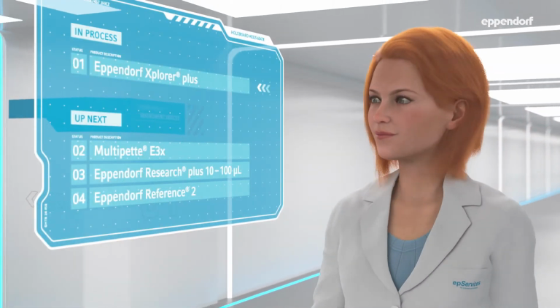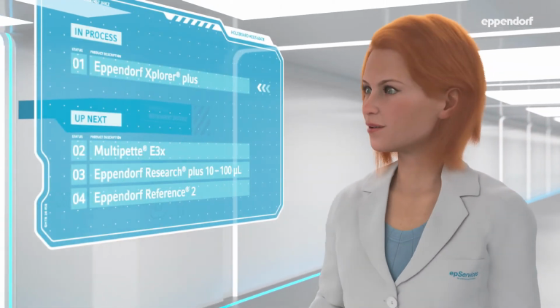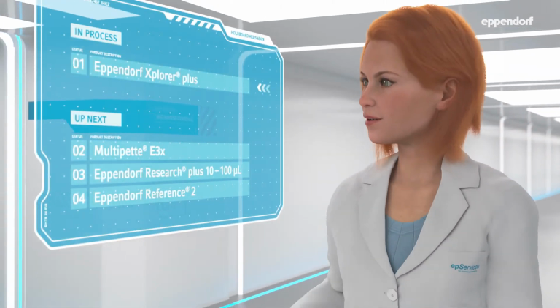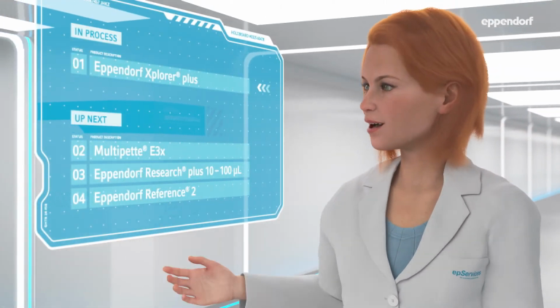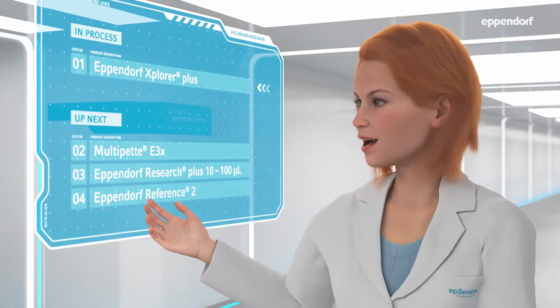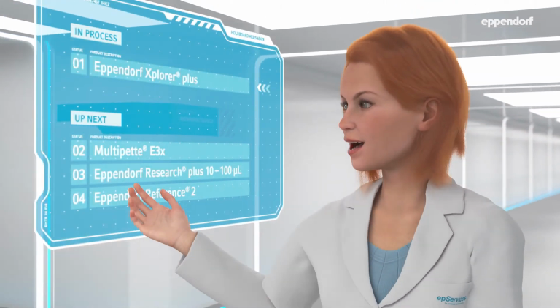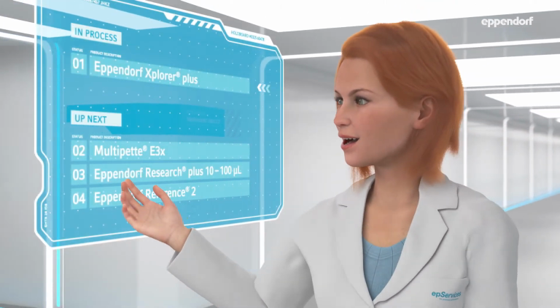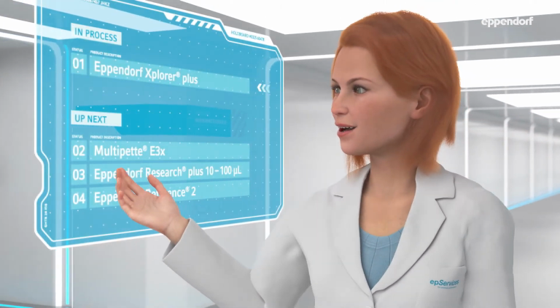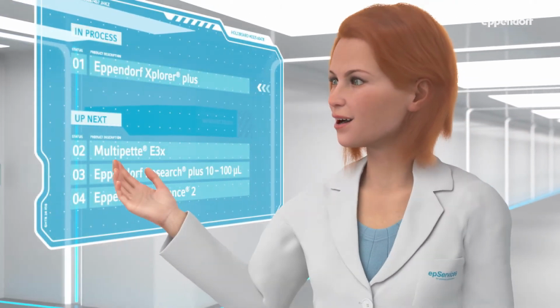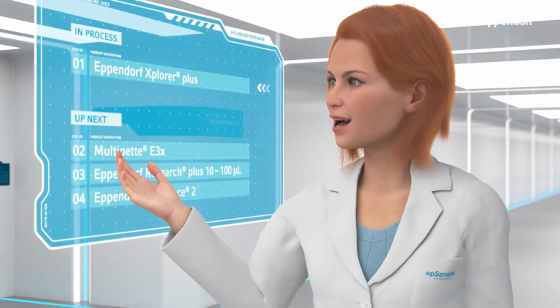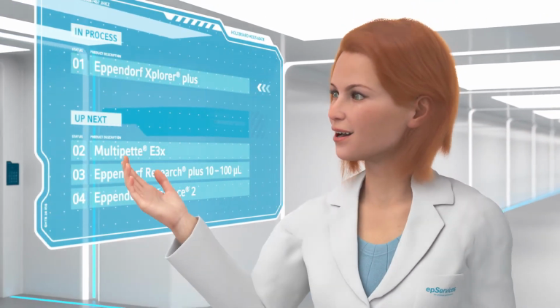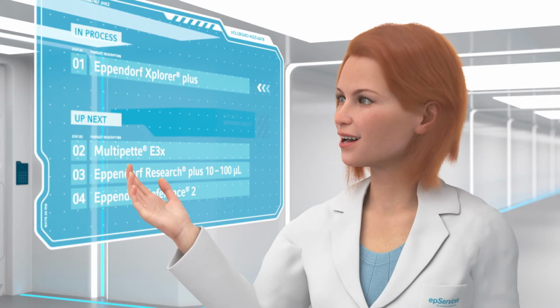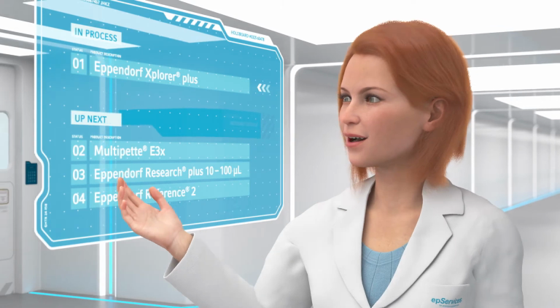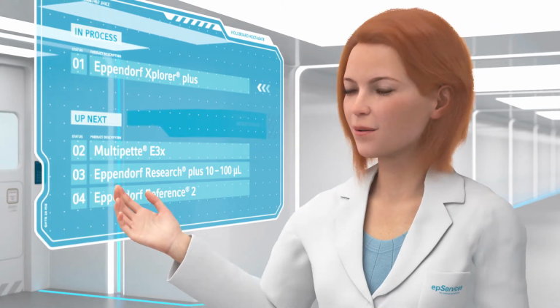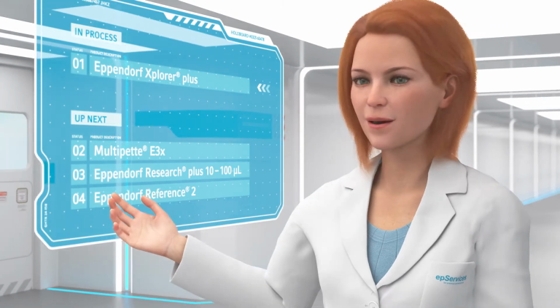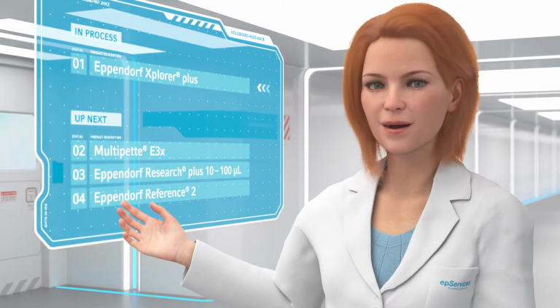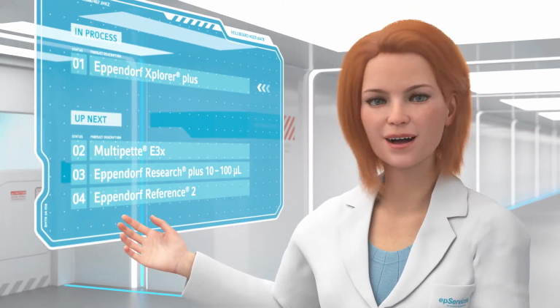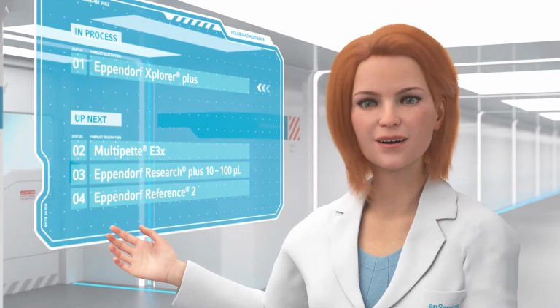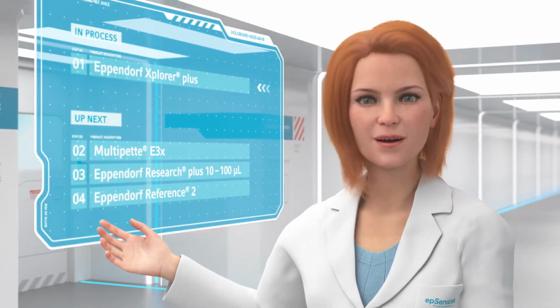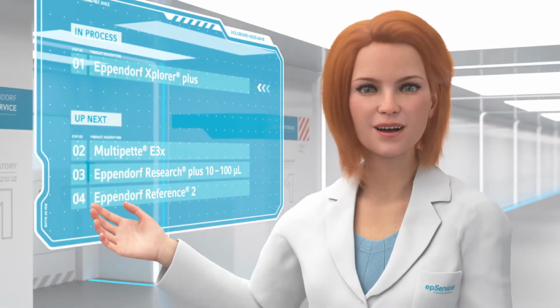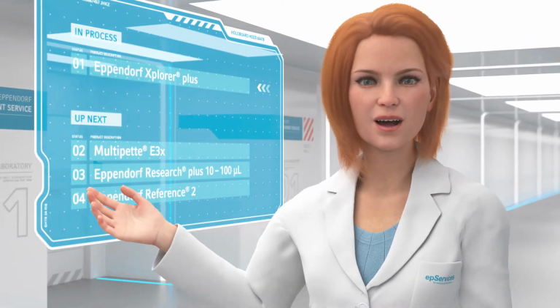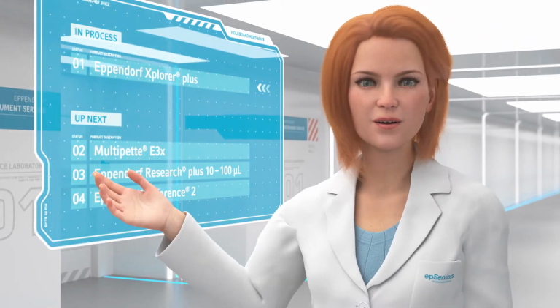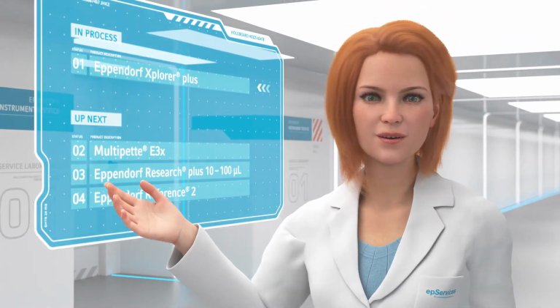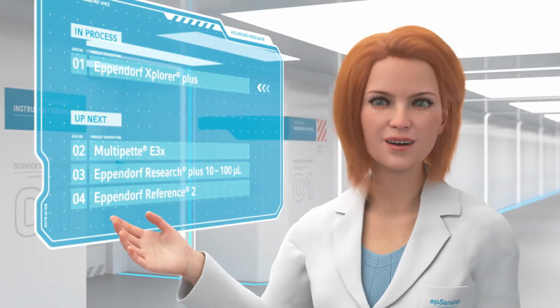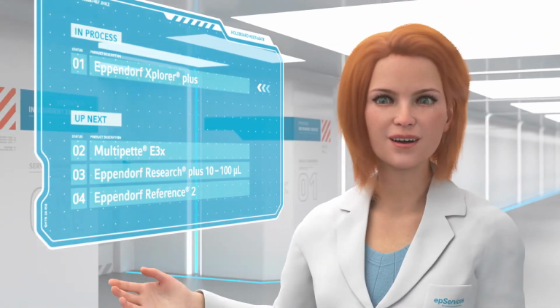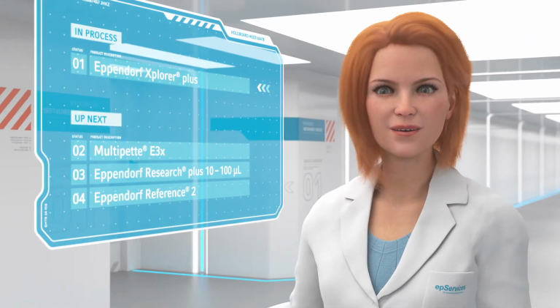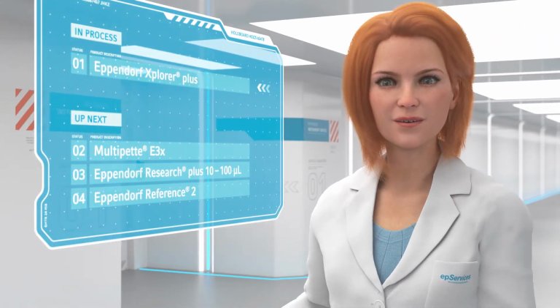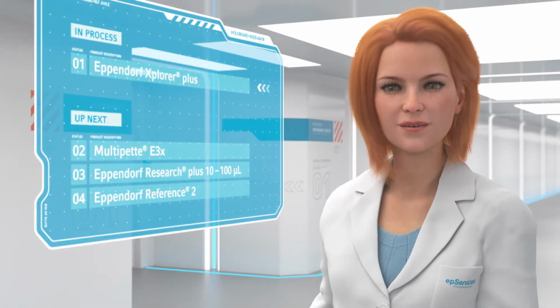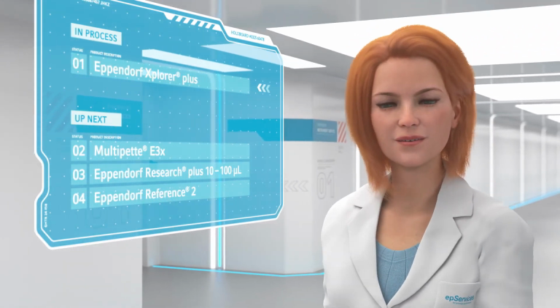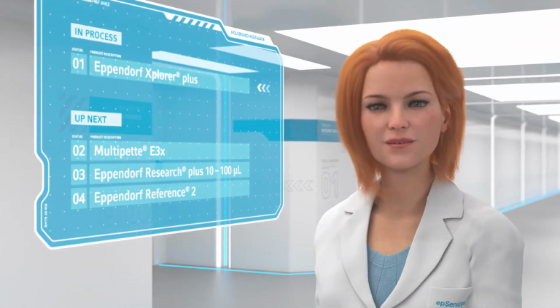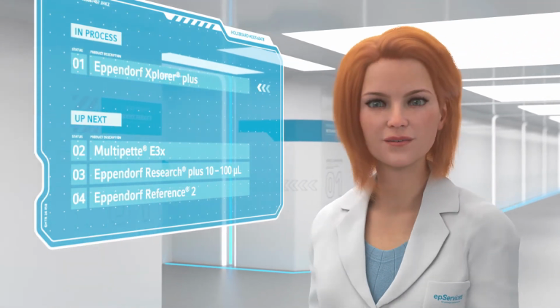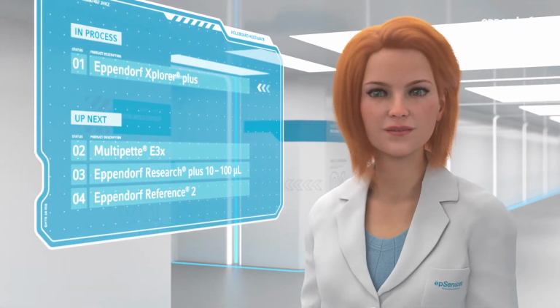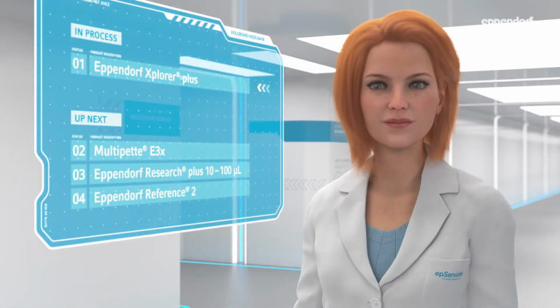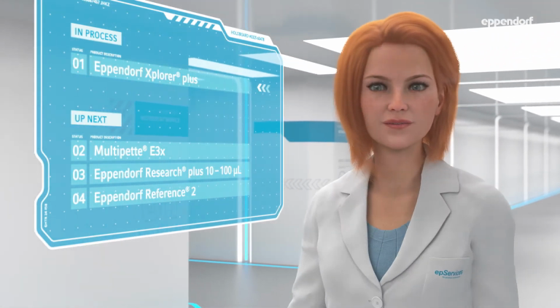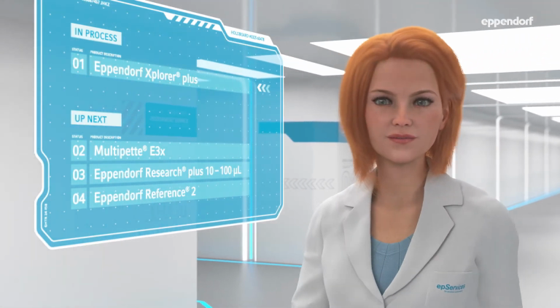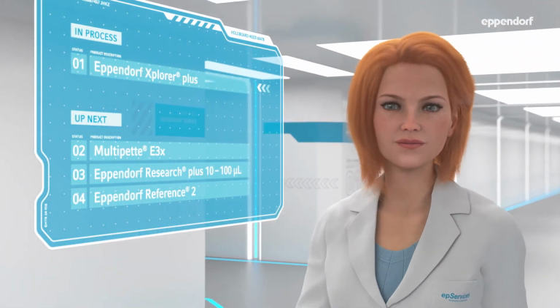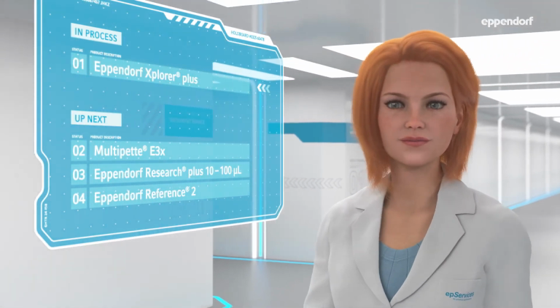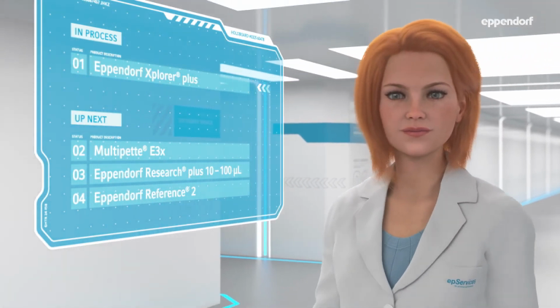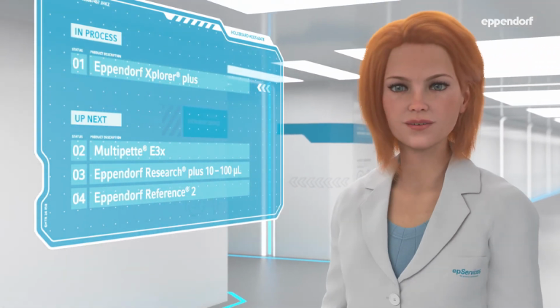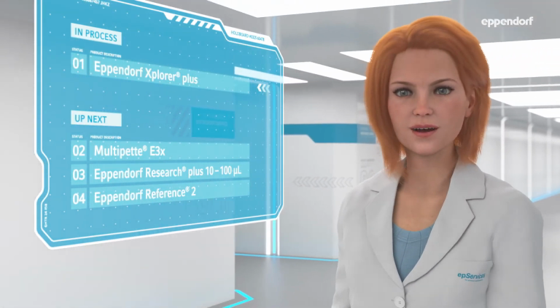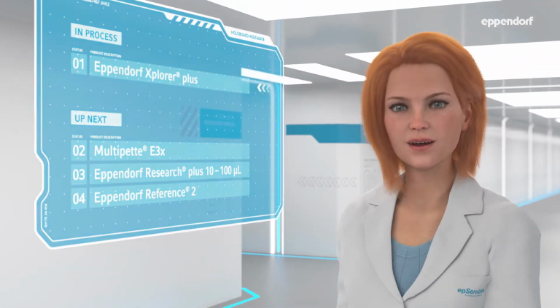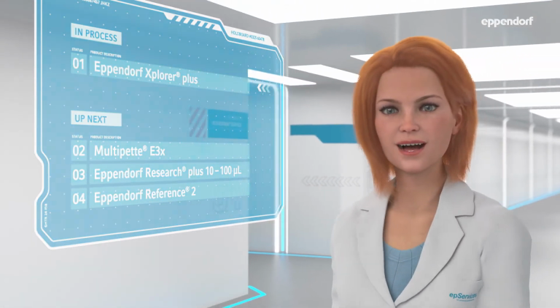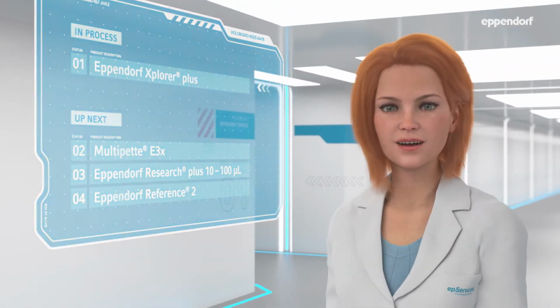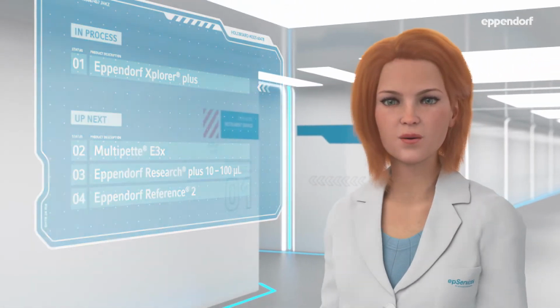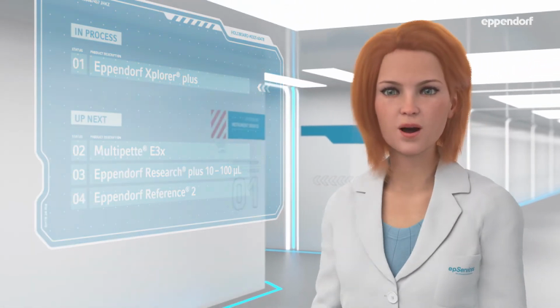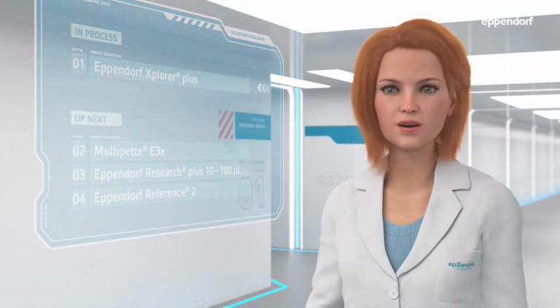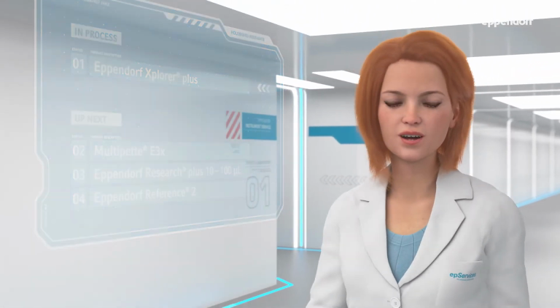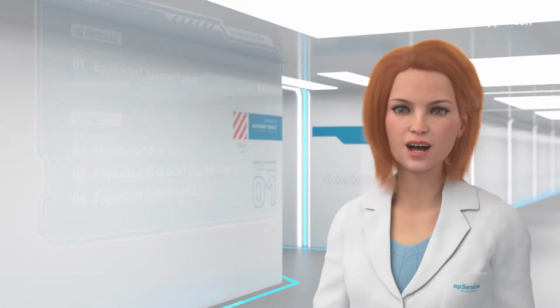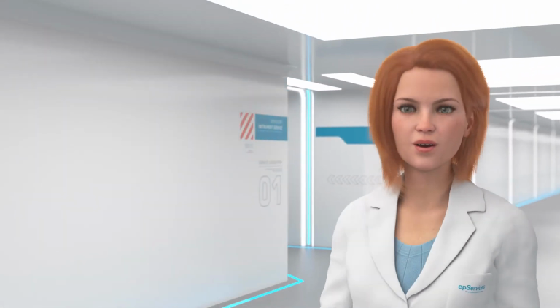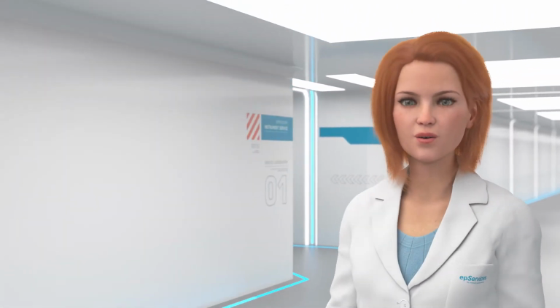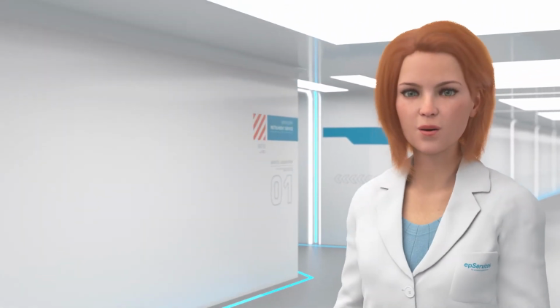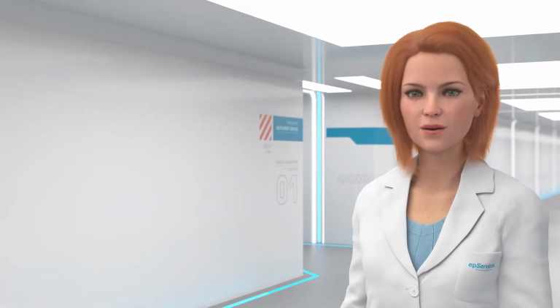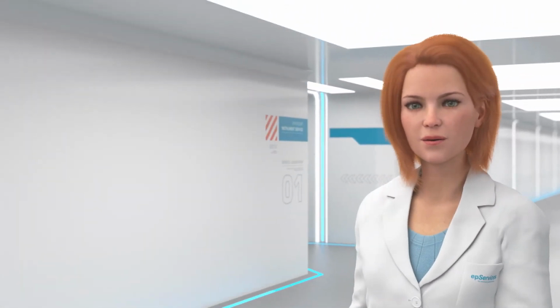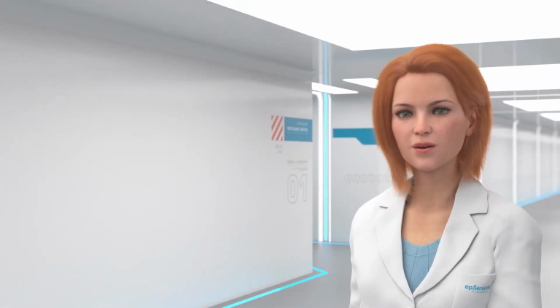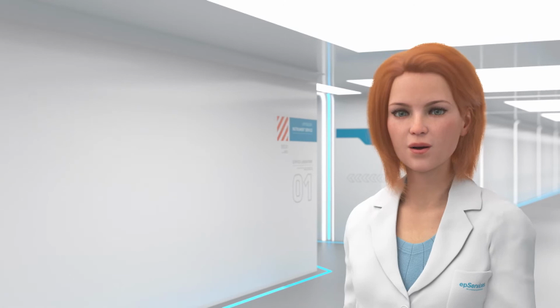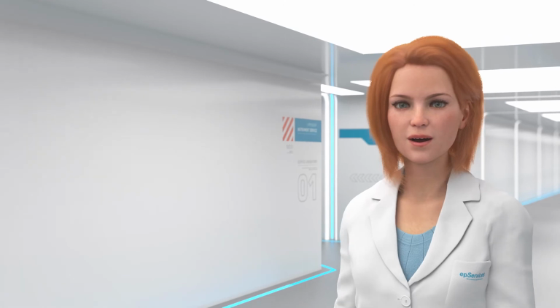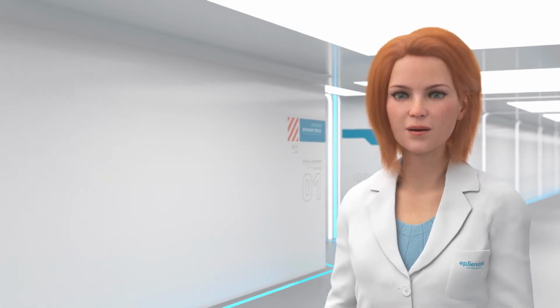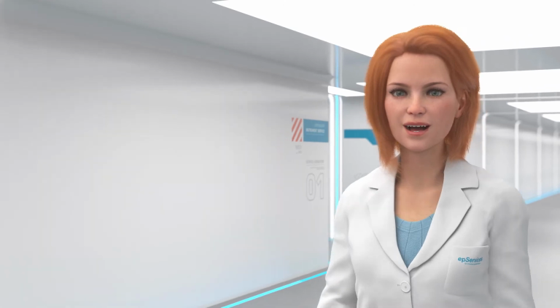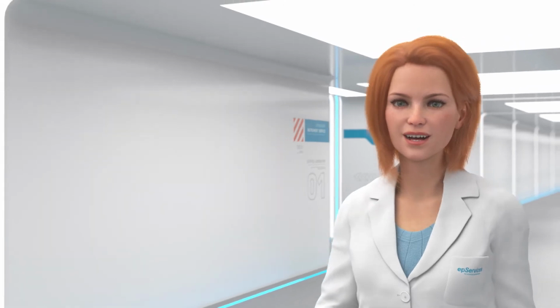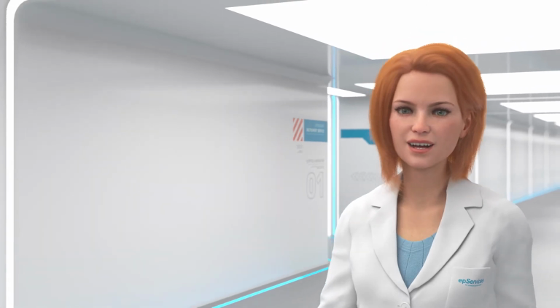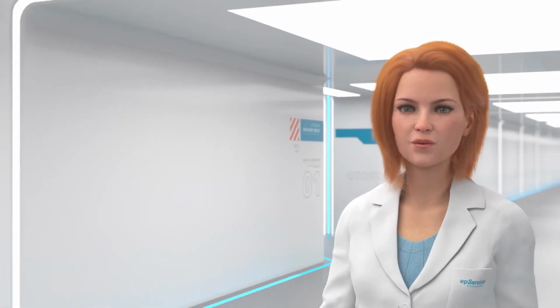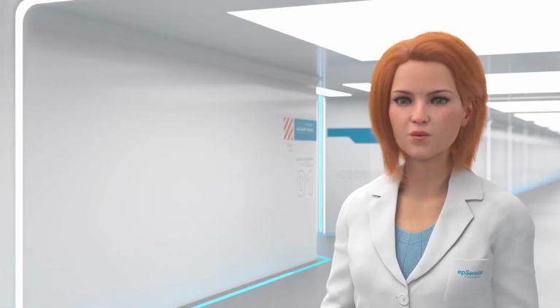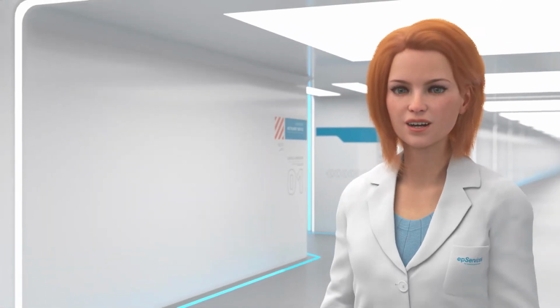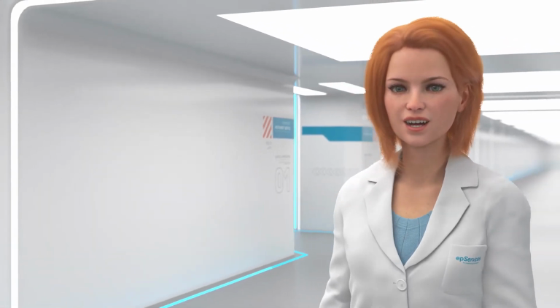I see your pipette is being serviced. Let's watch how Tom is performing the maintenance procedure.